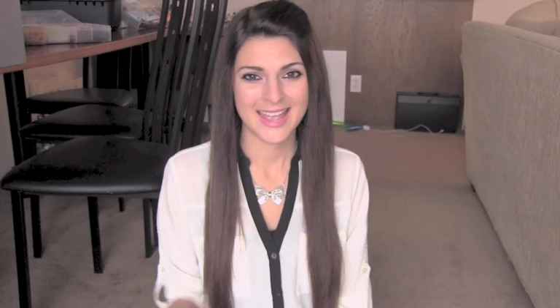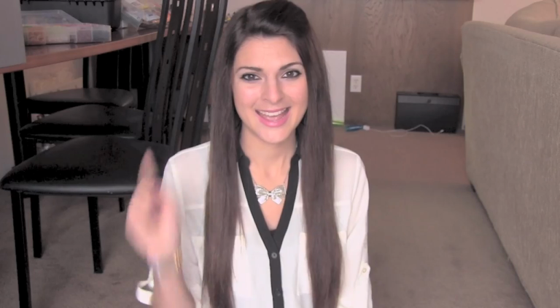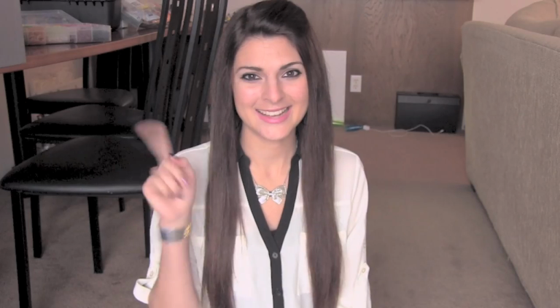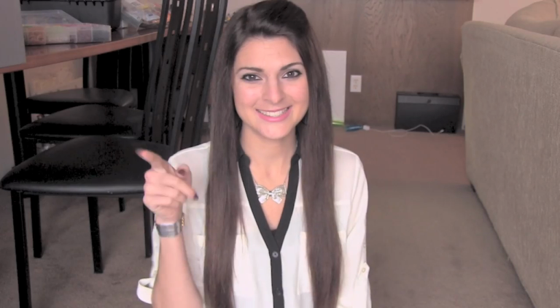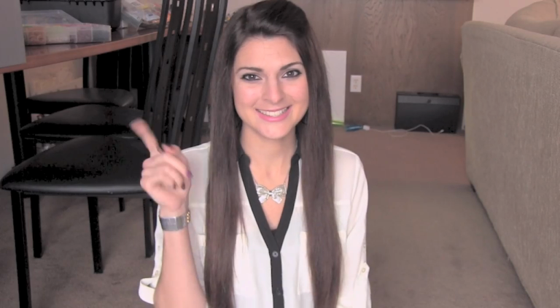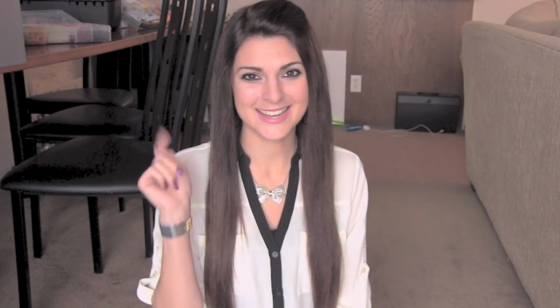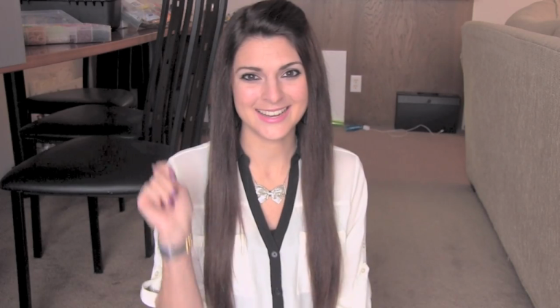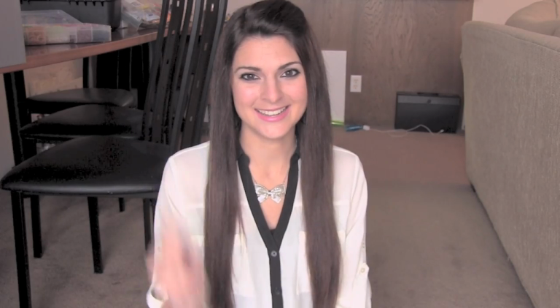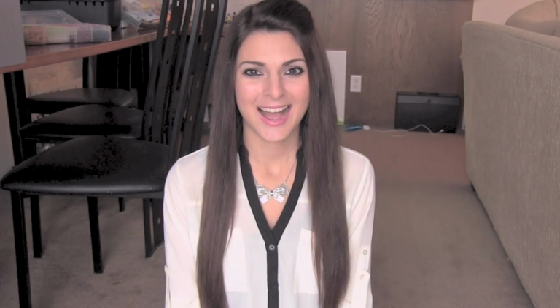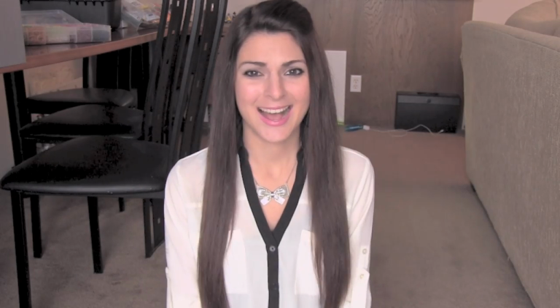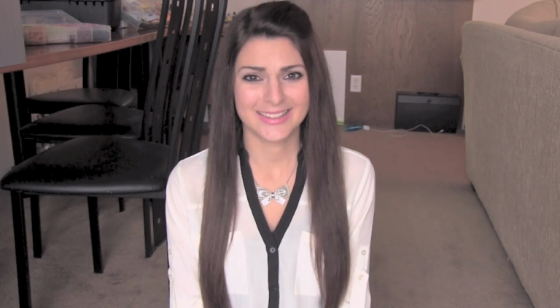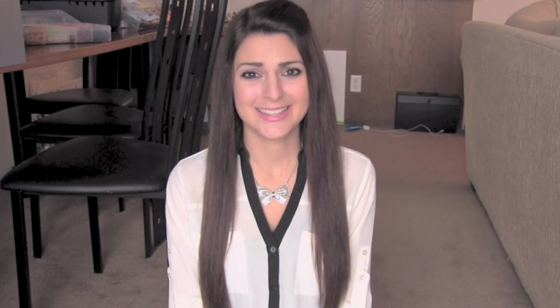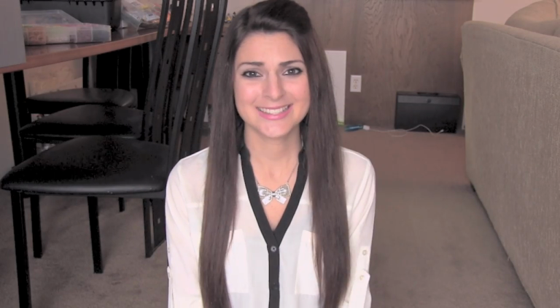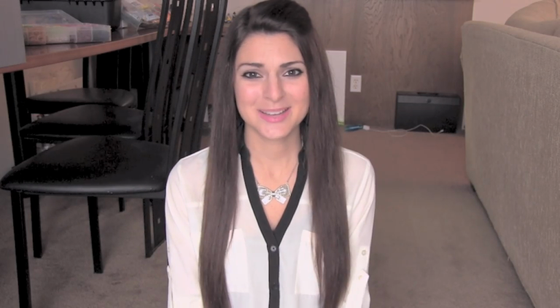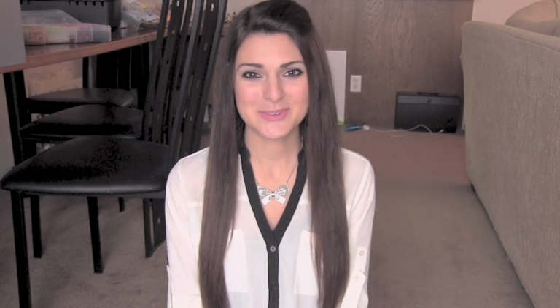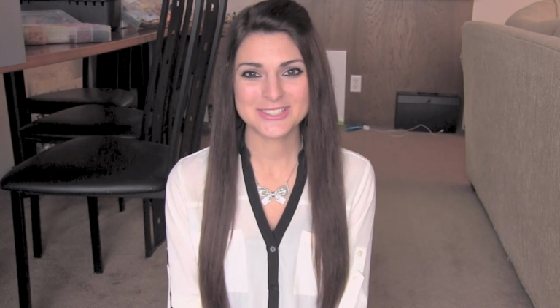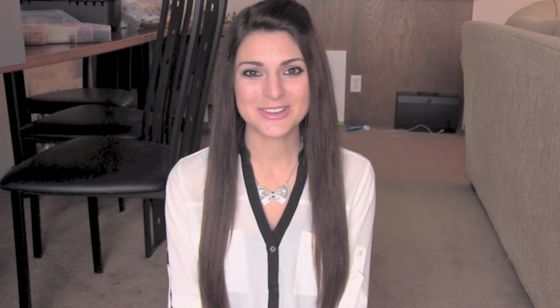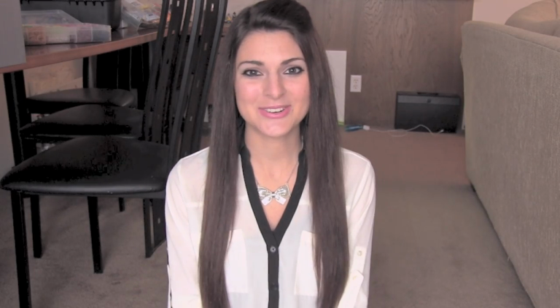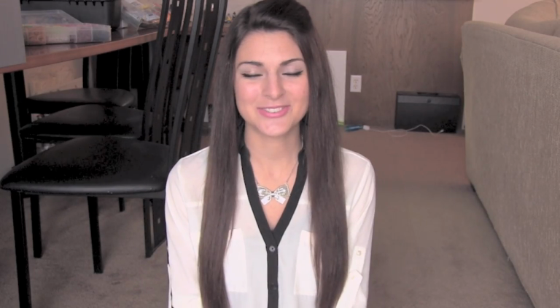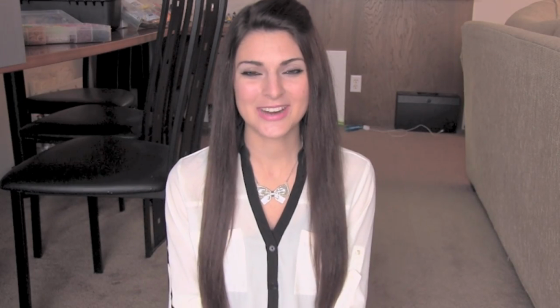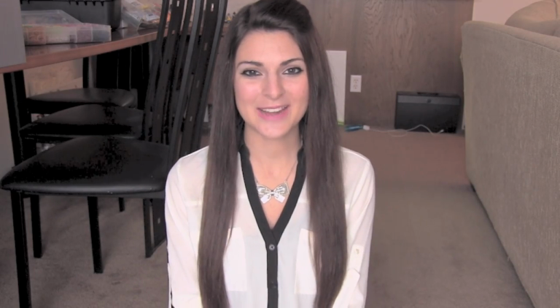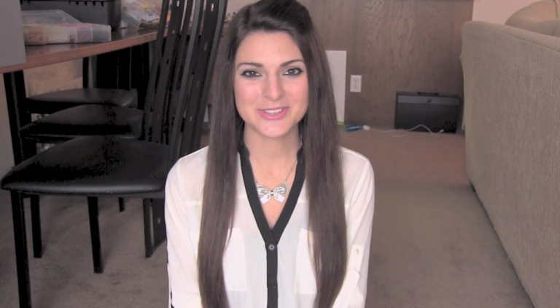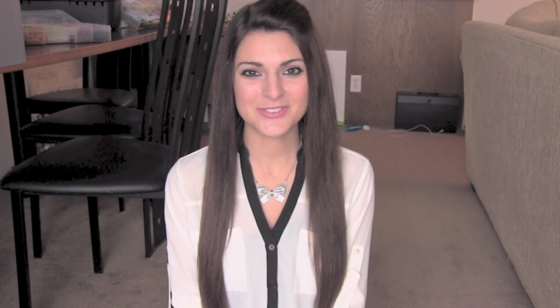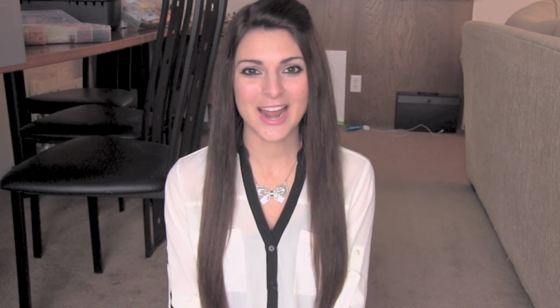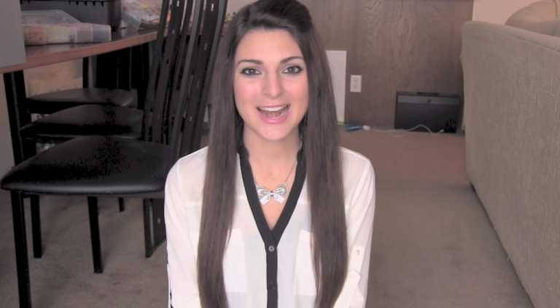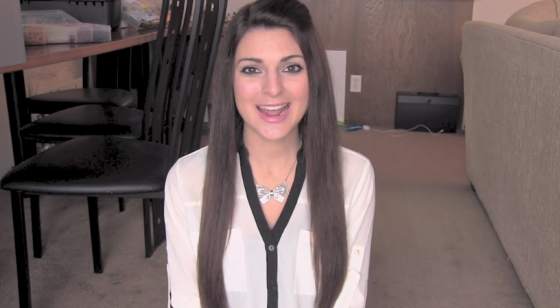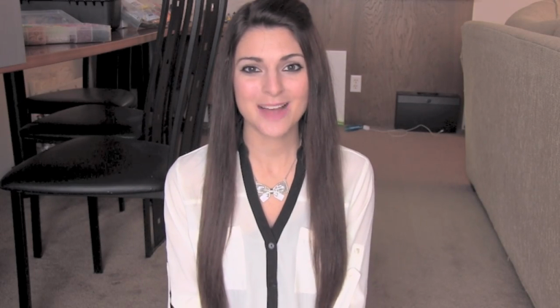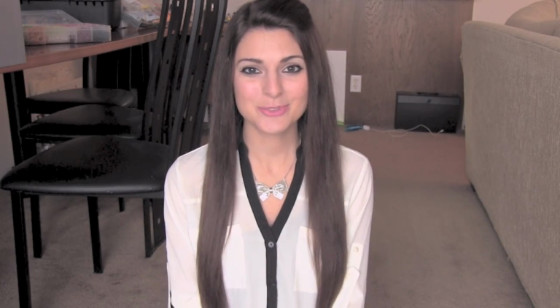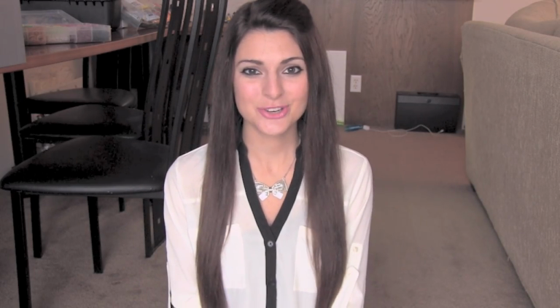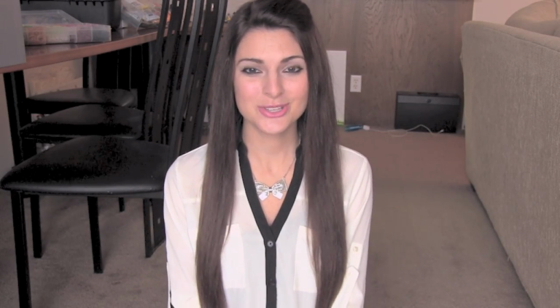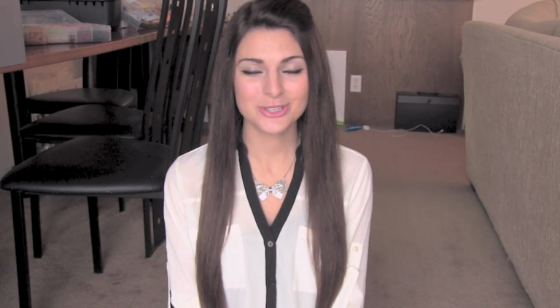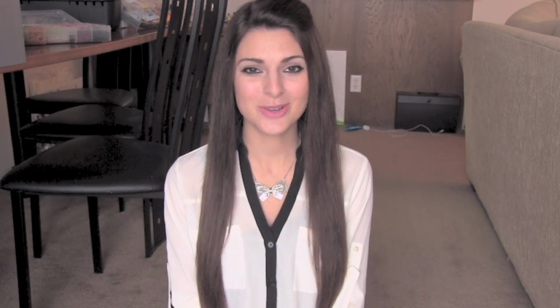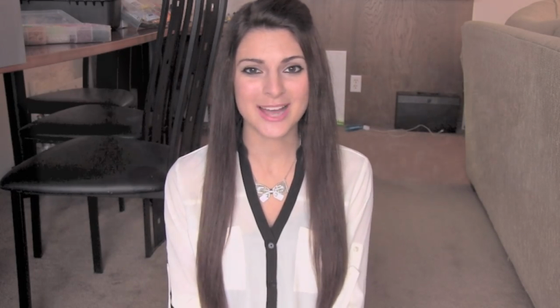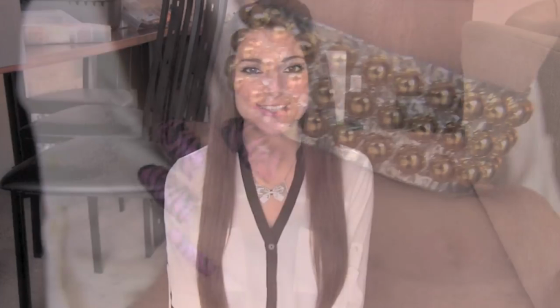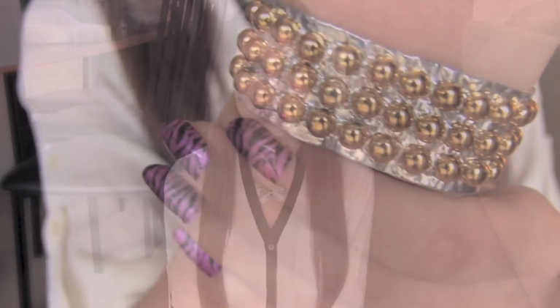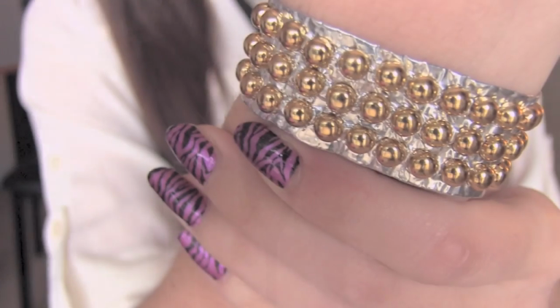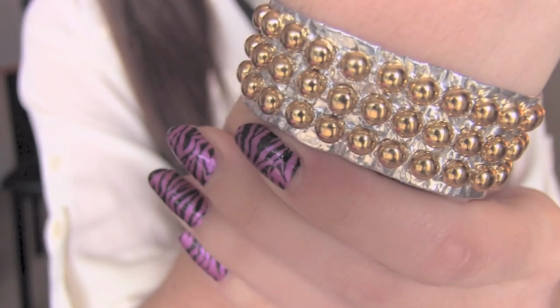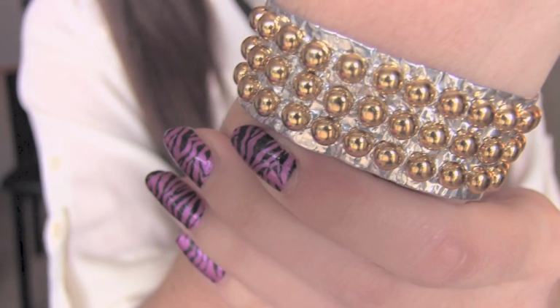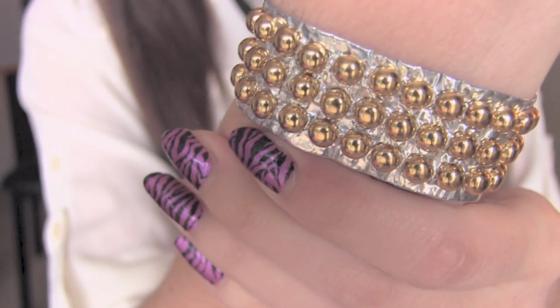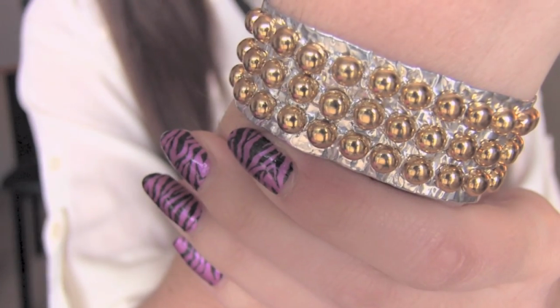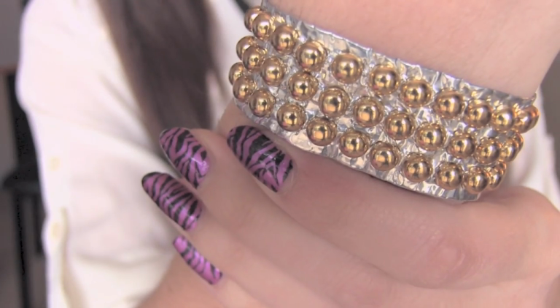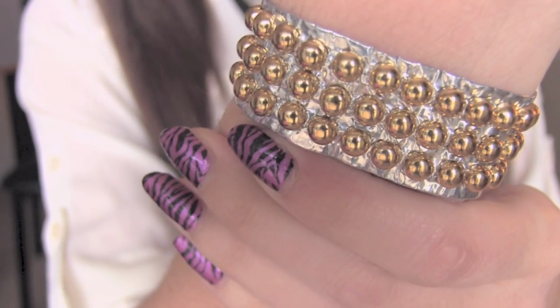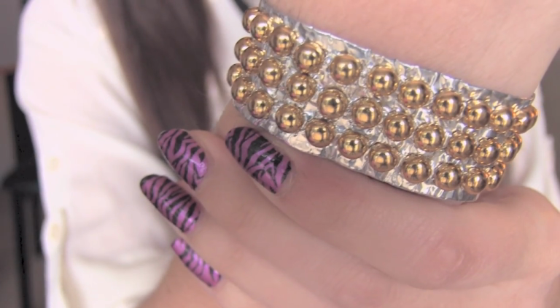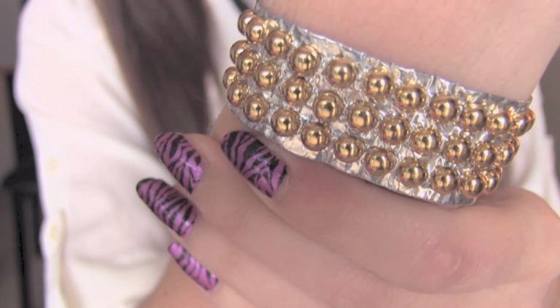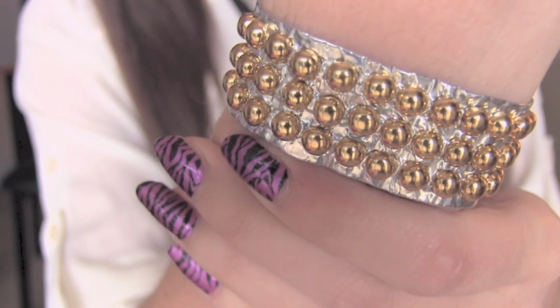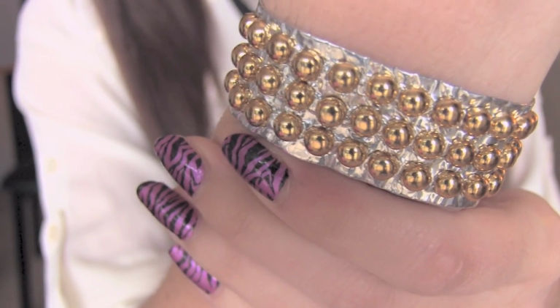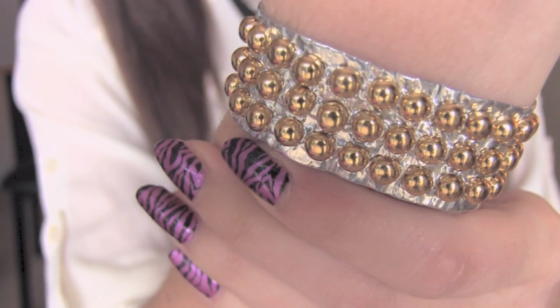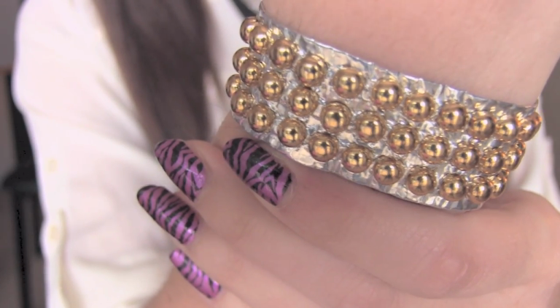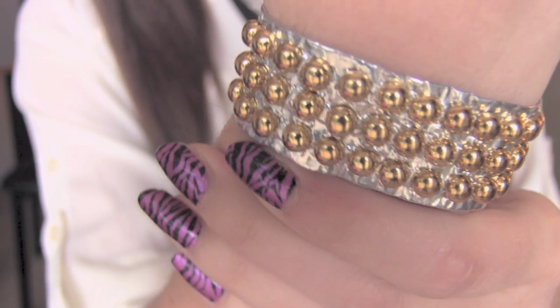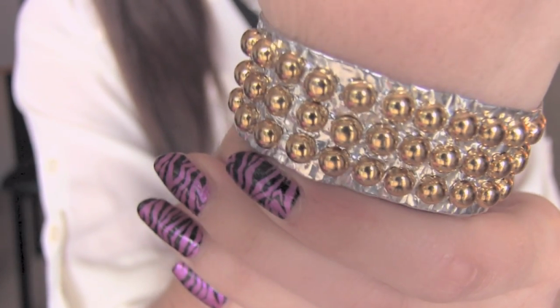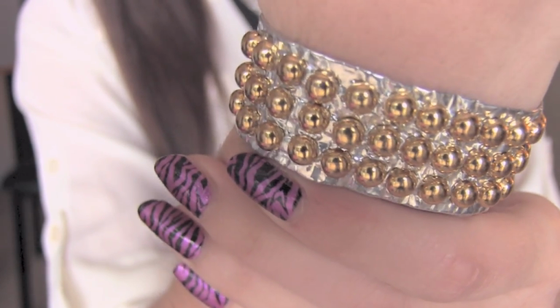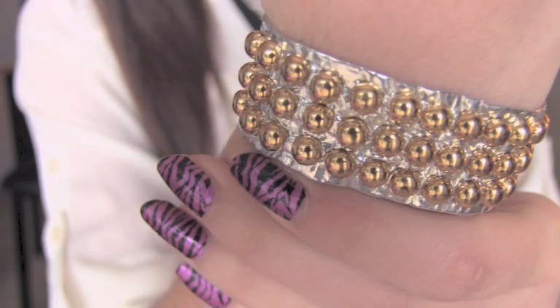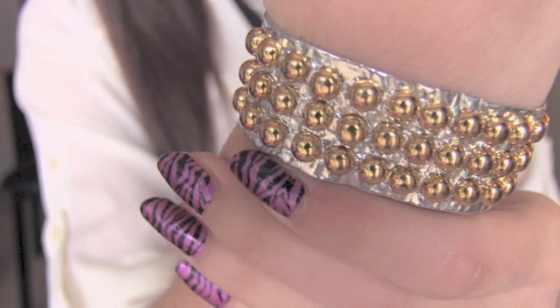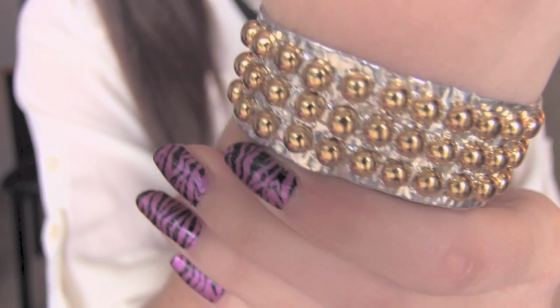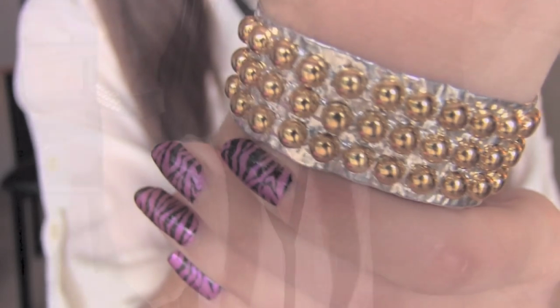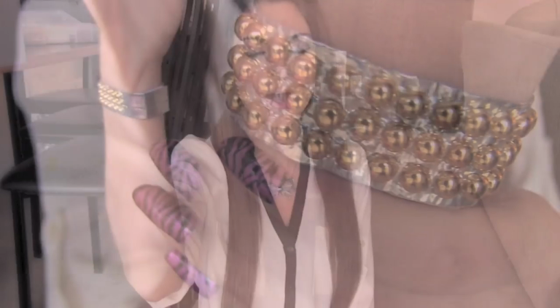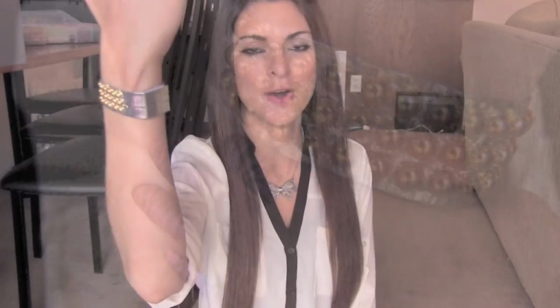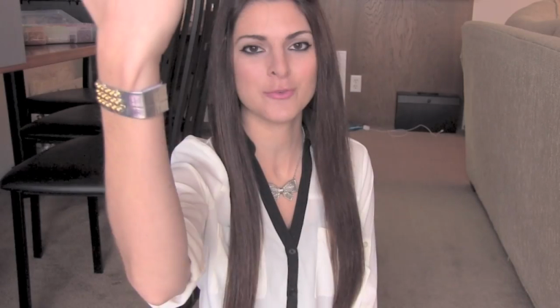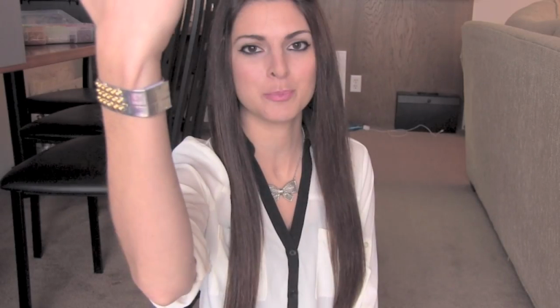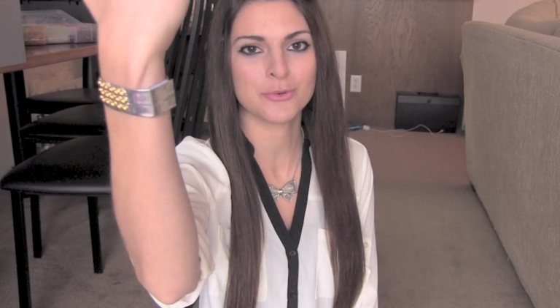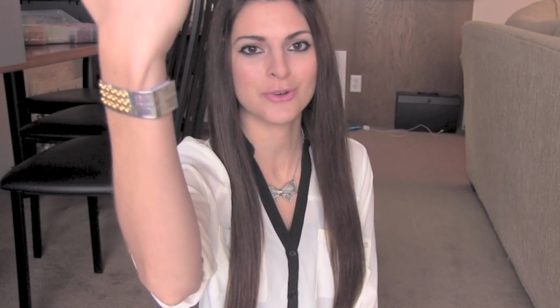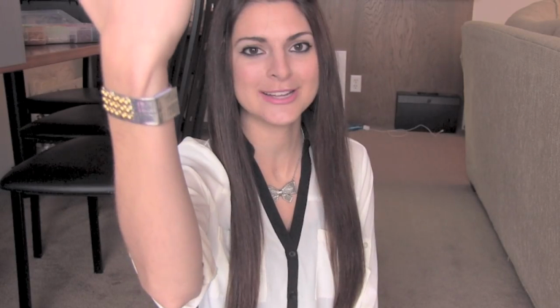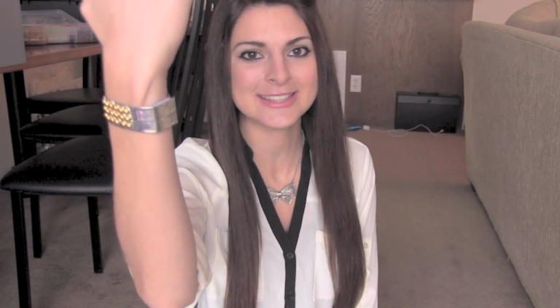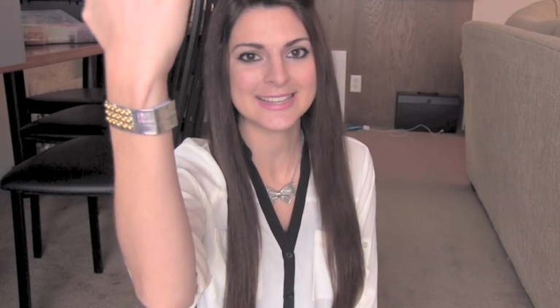Hey Stud! On this episode of Crafty Friday, I'm showing you guys how to make this studly studded duct tape cuff bracelet.